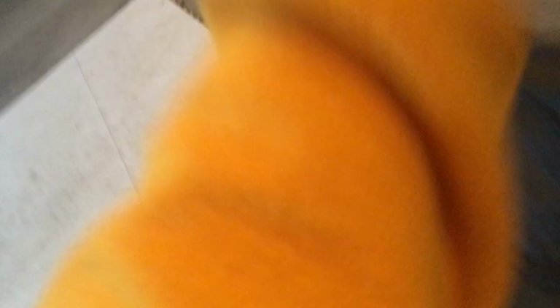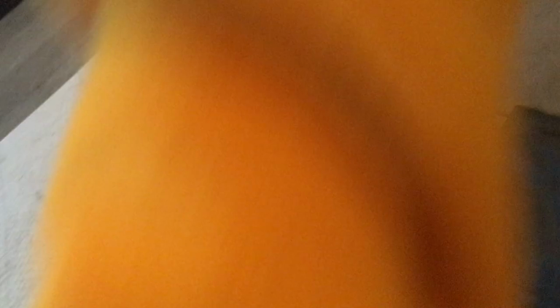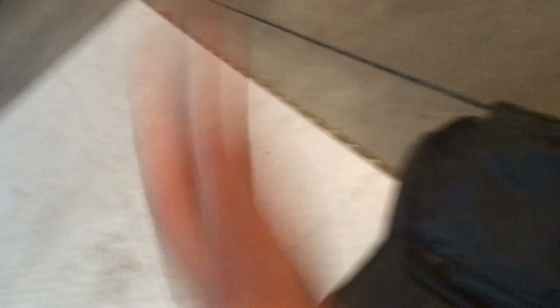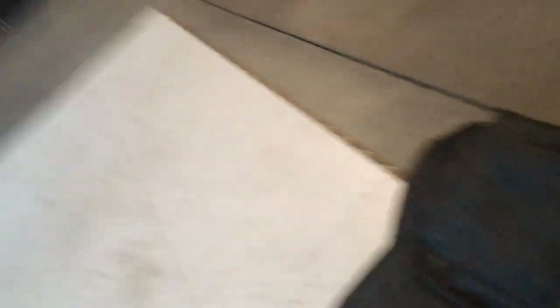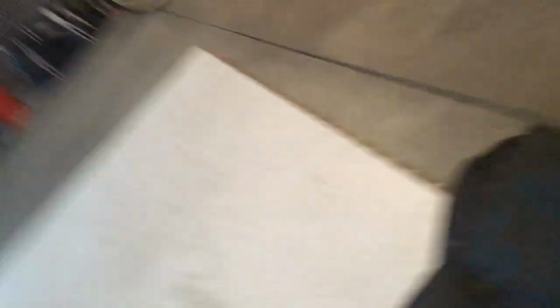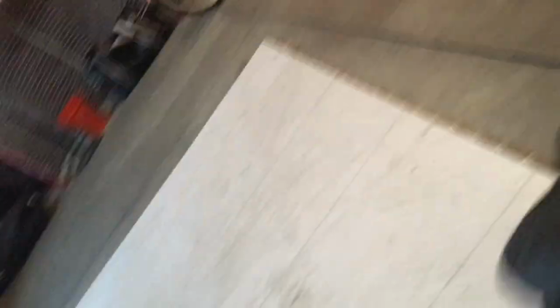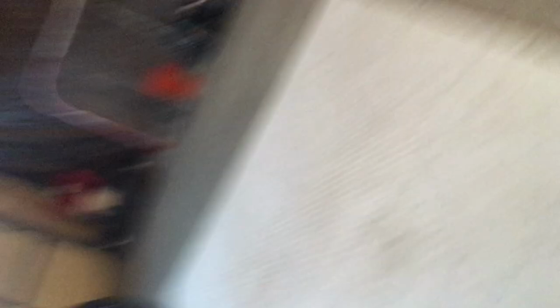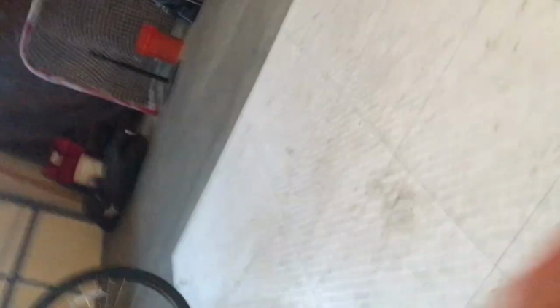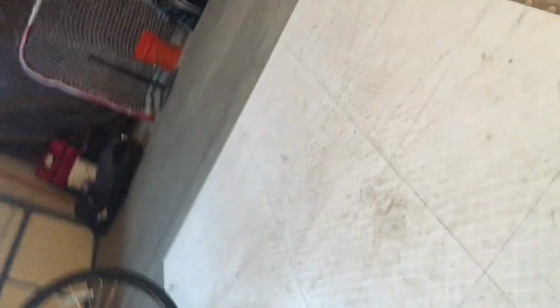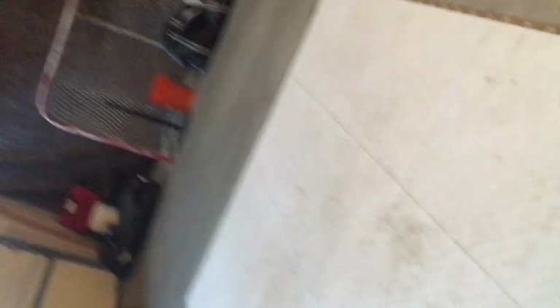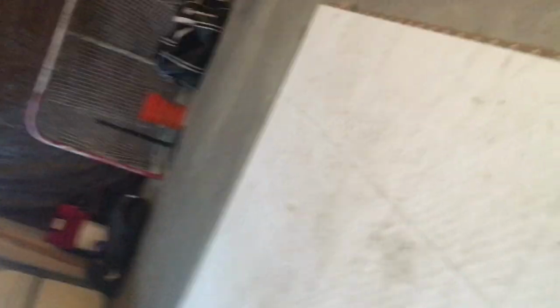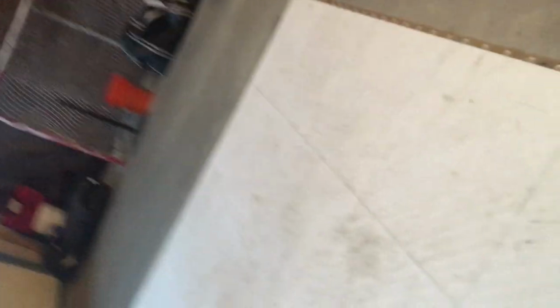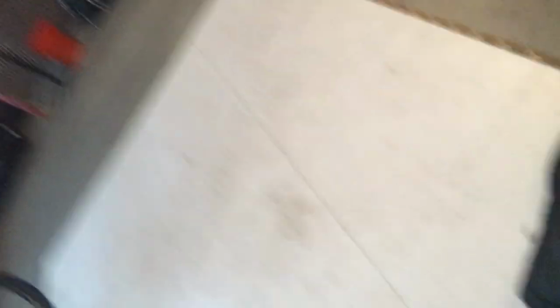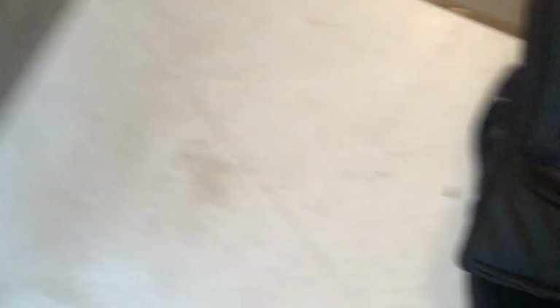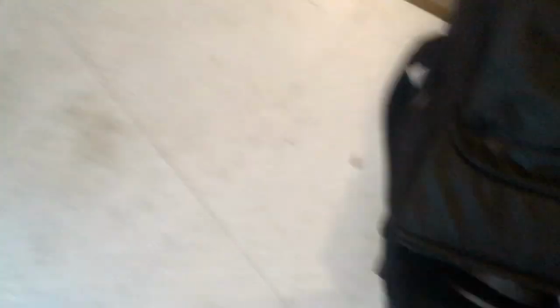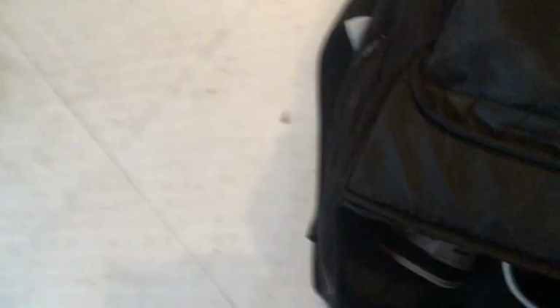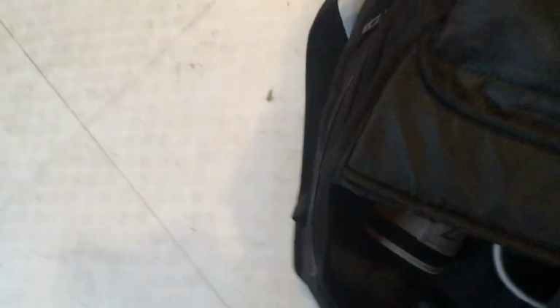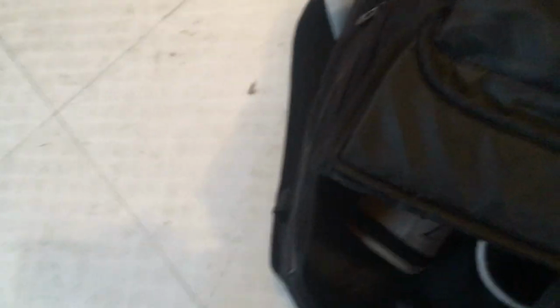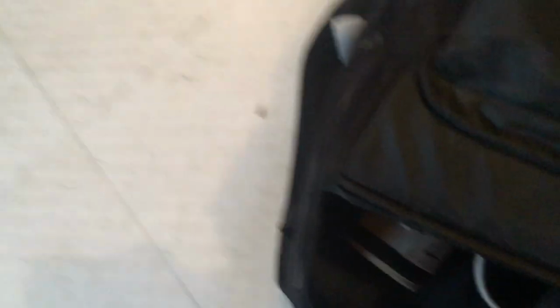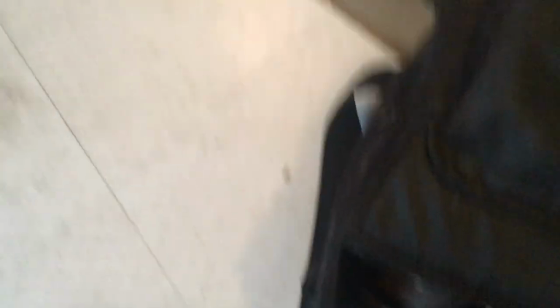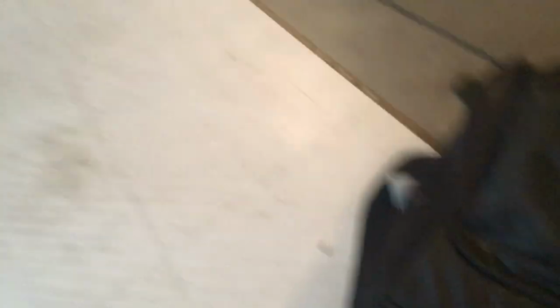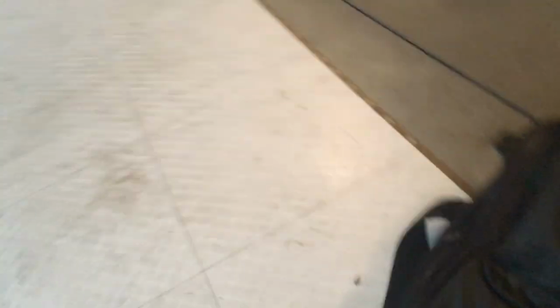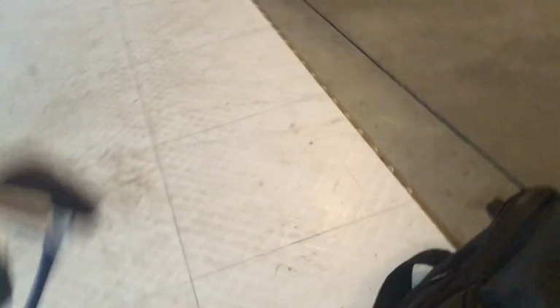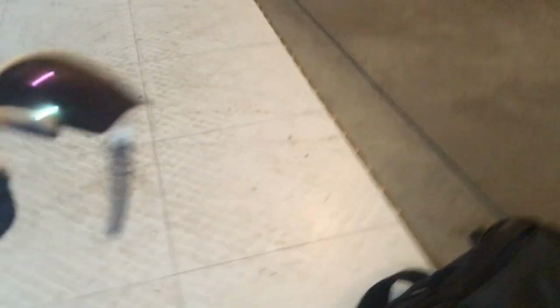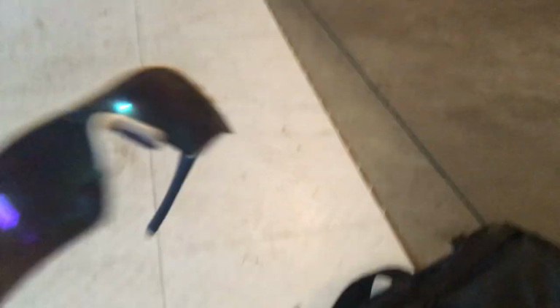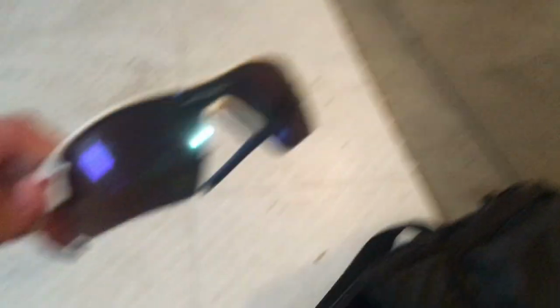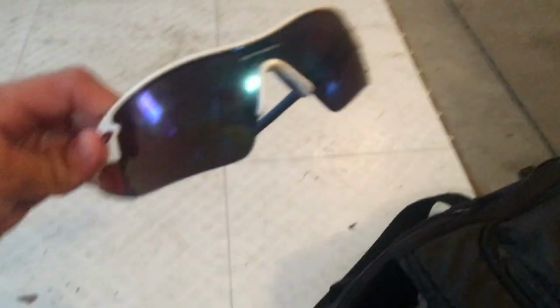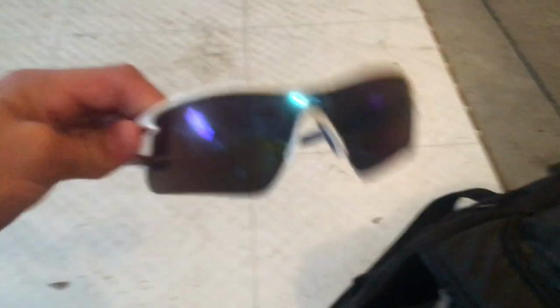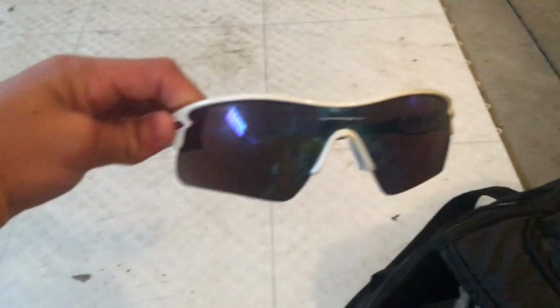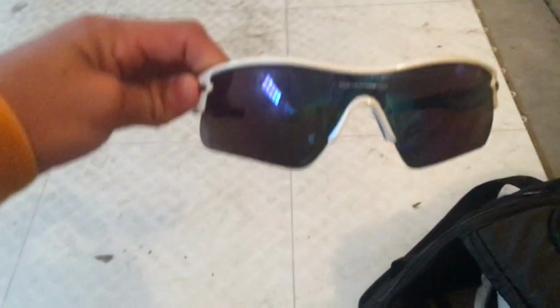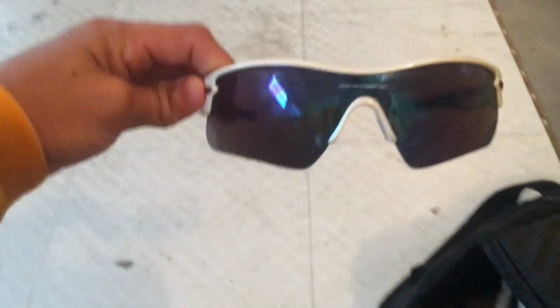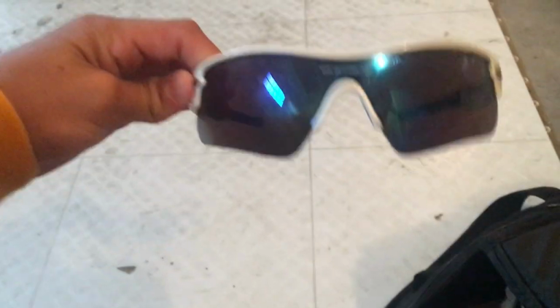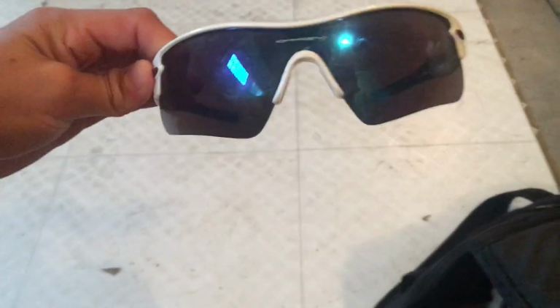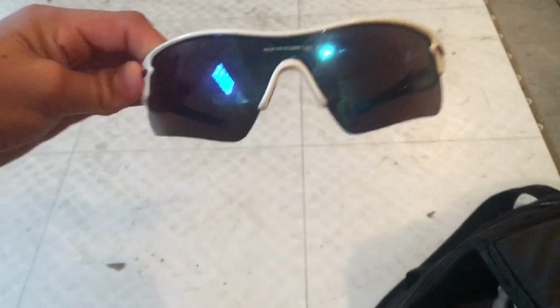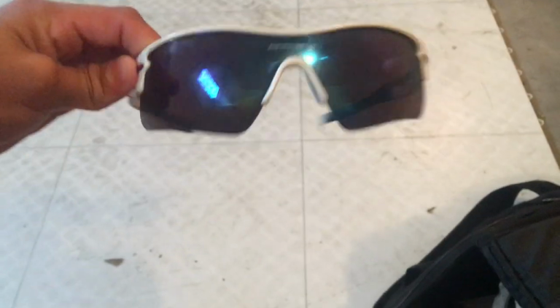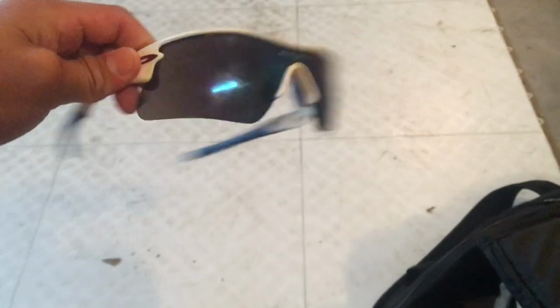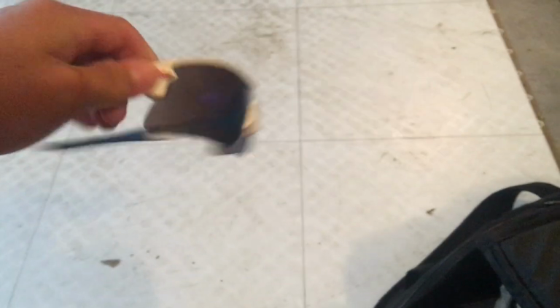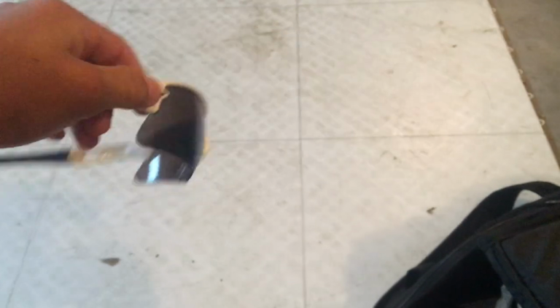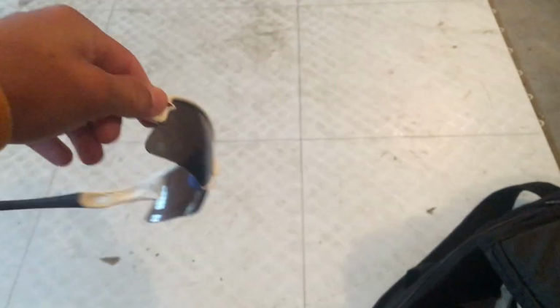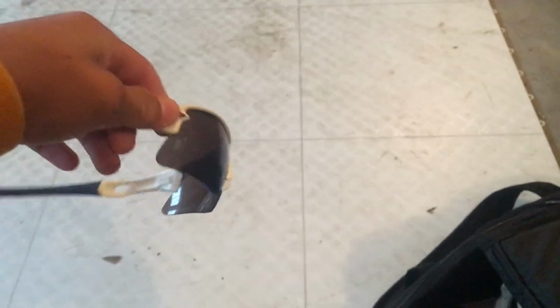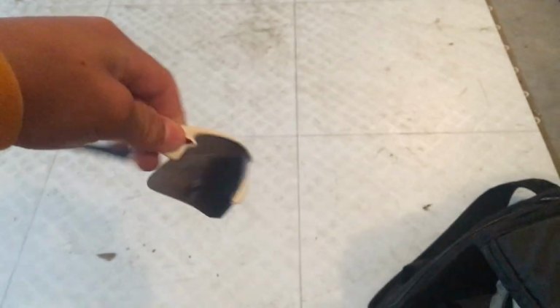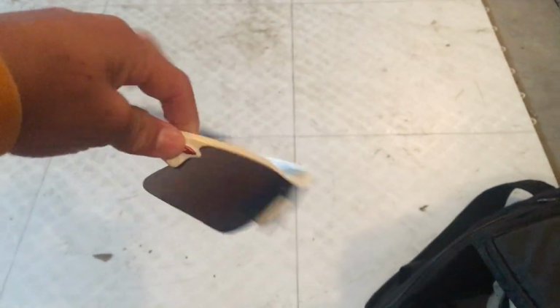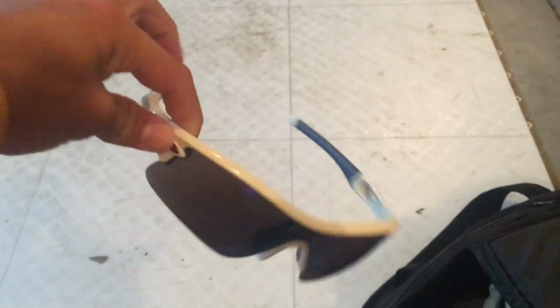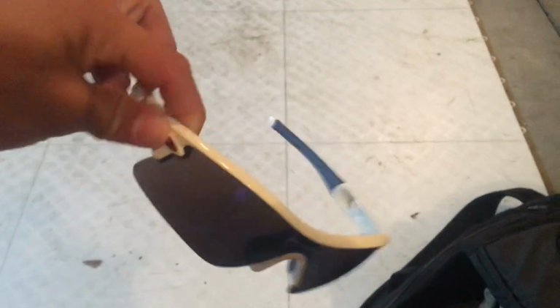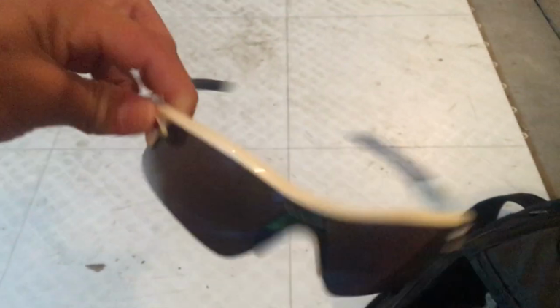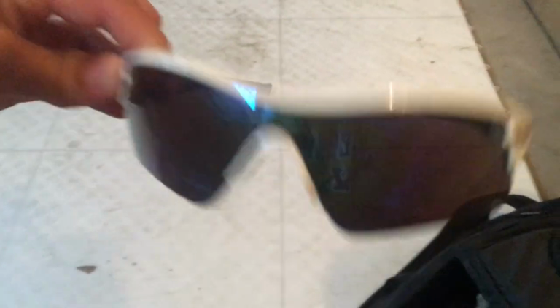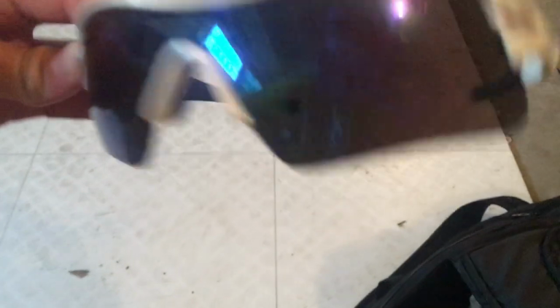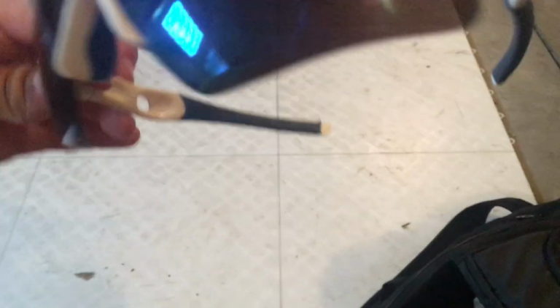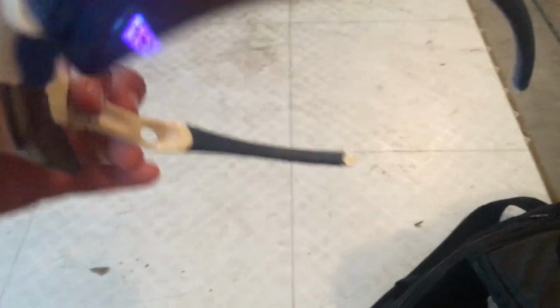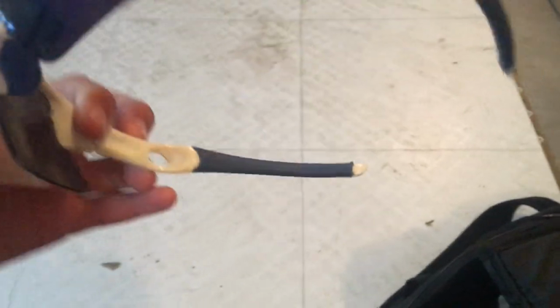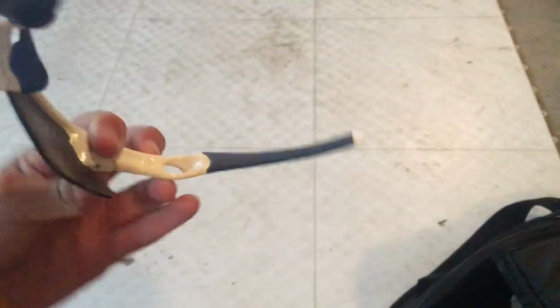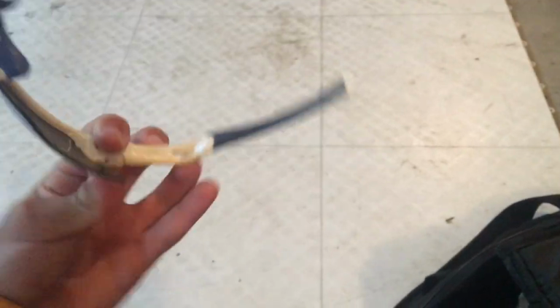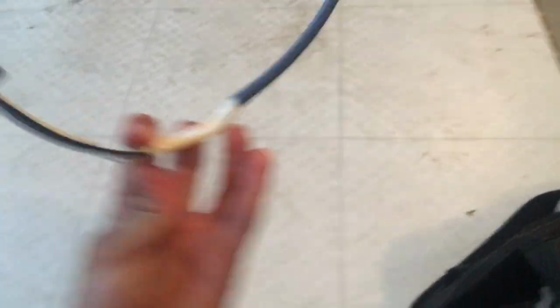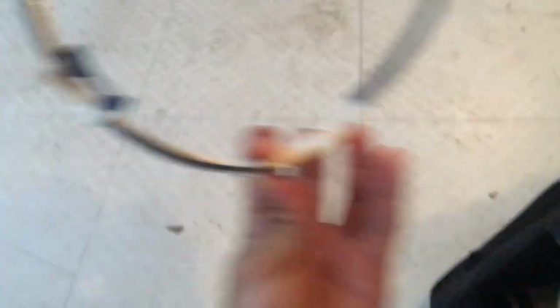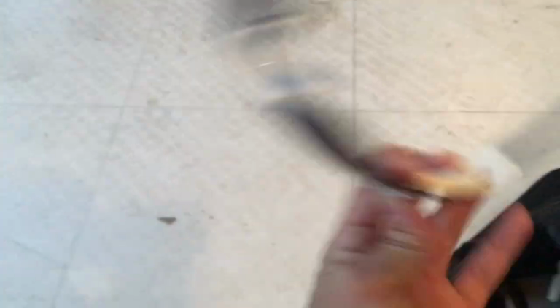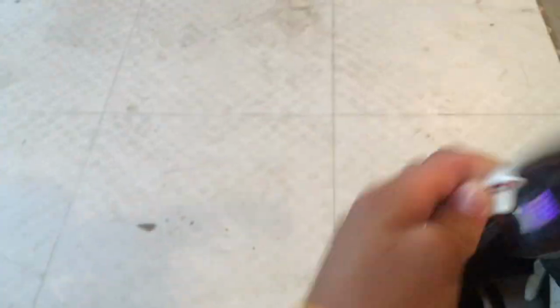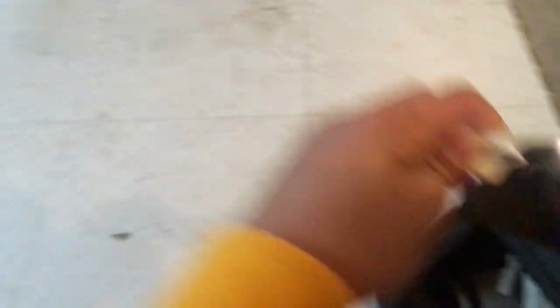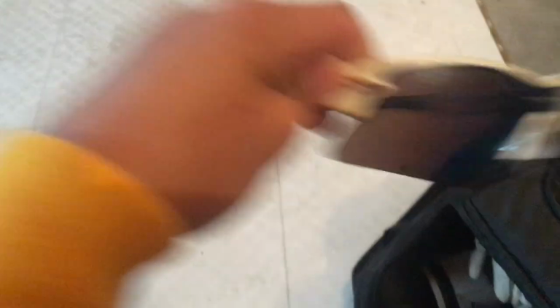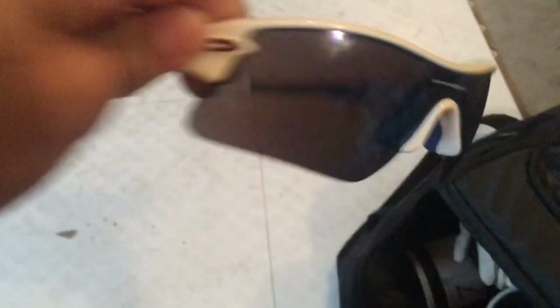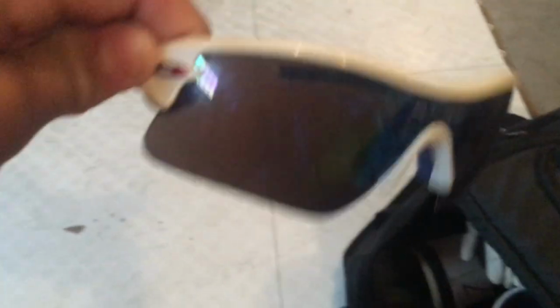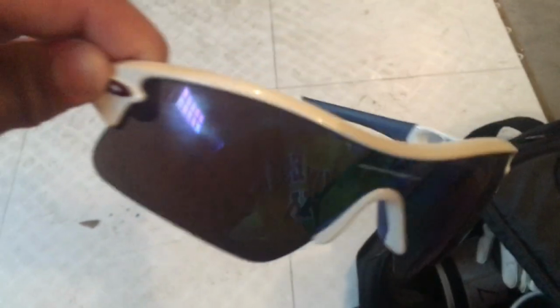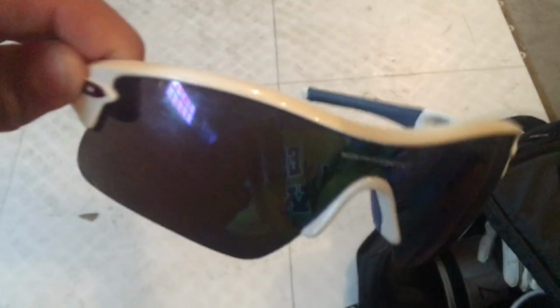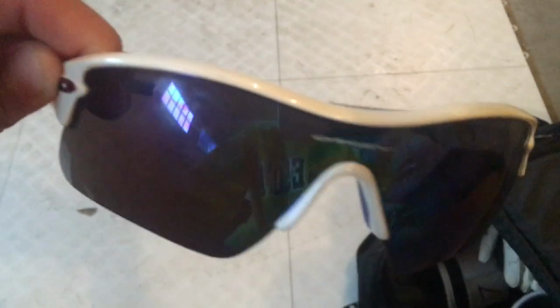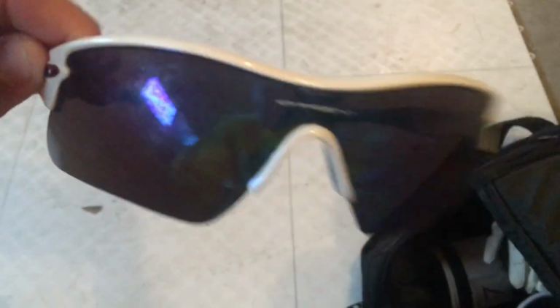I got Oakley sunglasses. Had these for a while too.